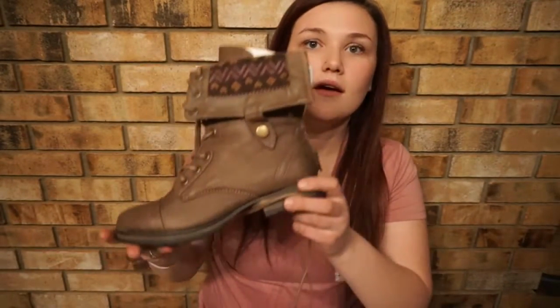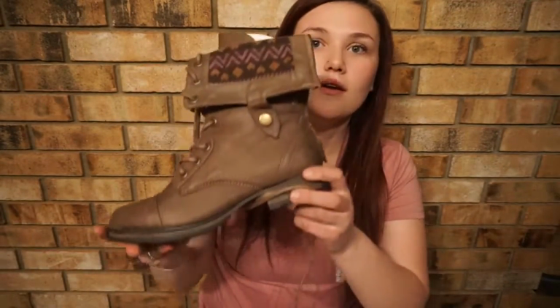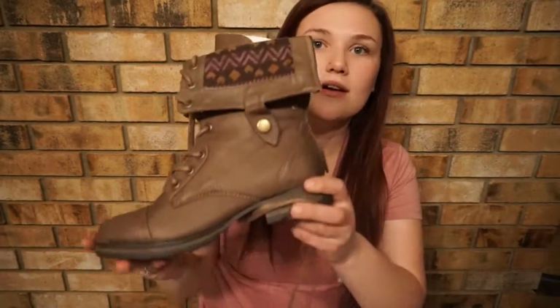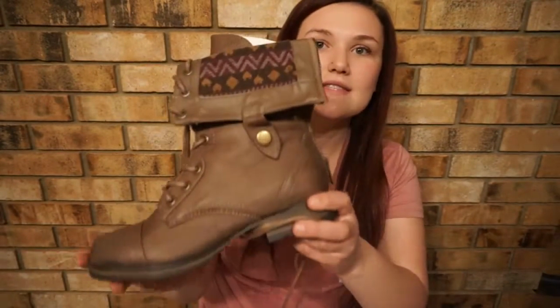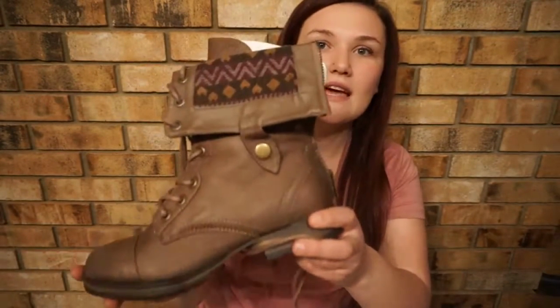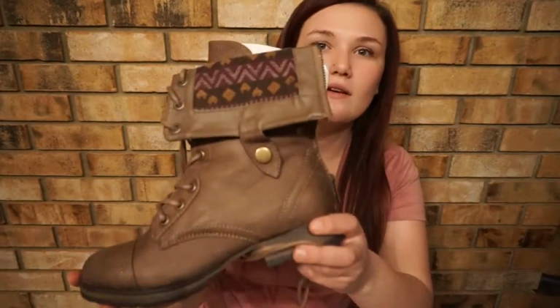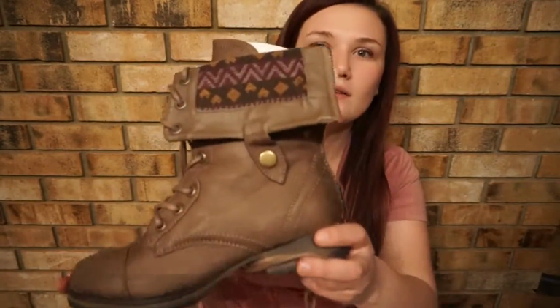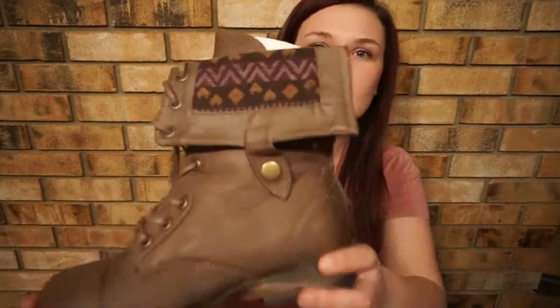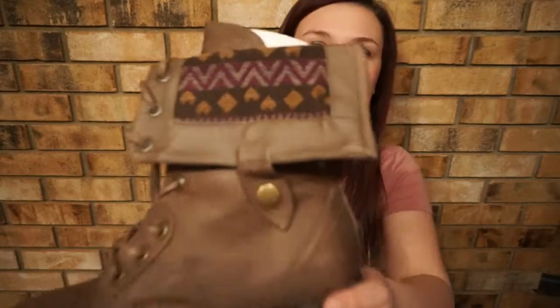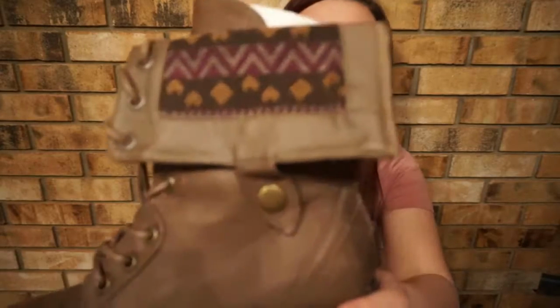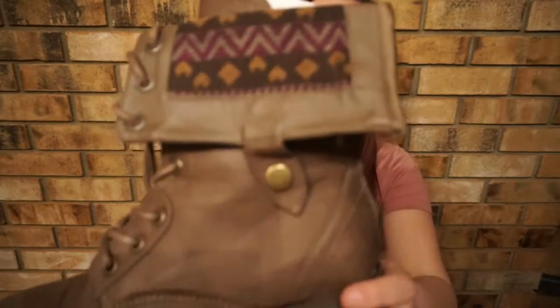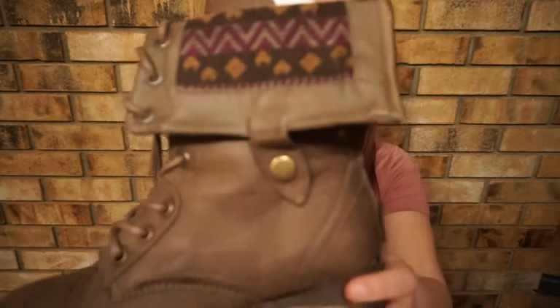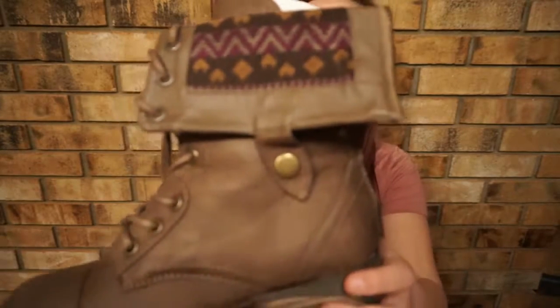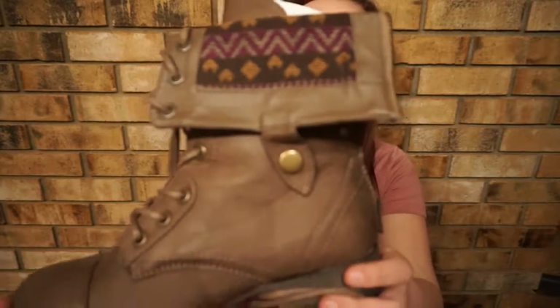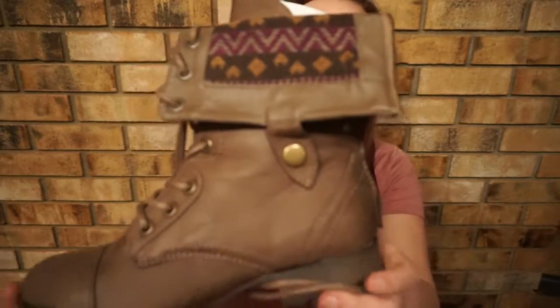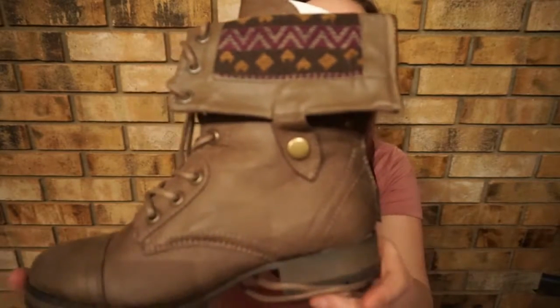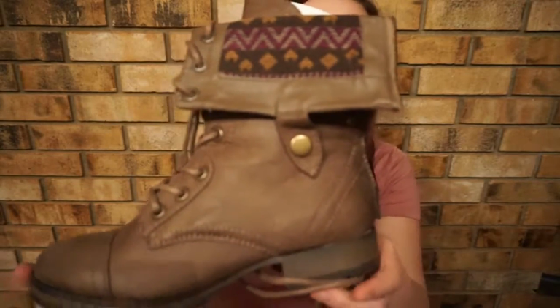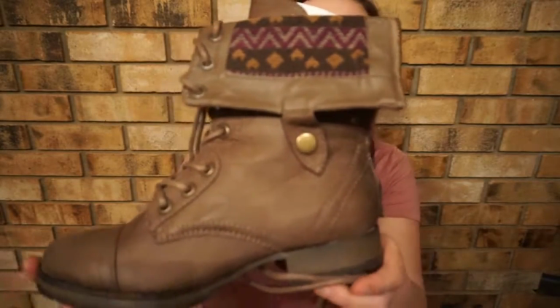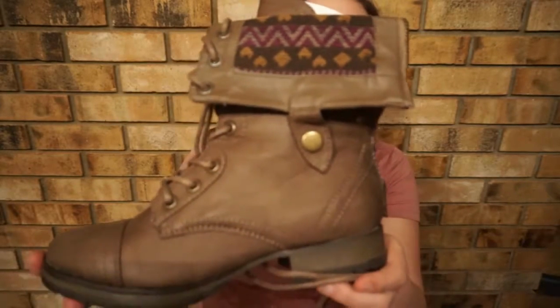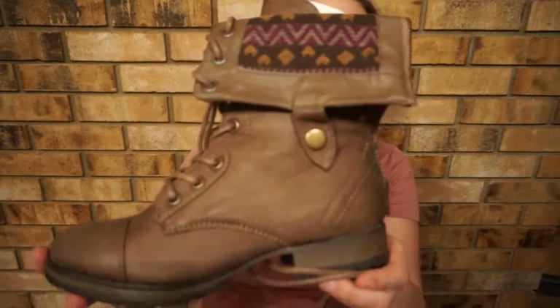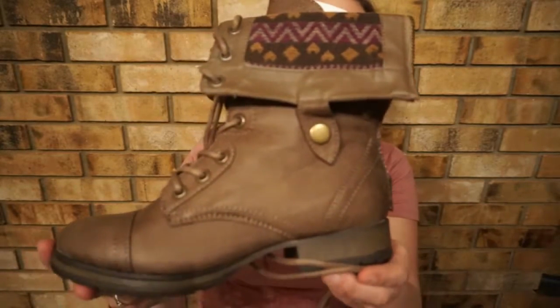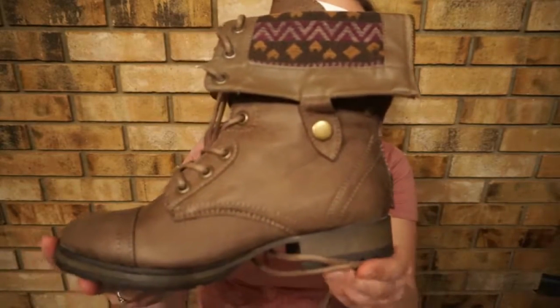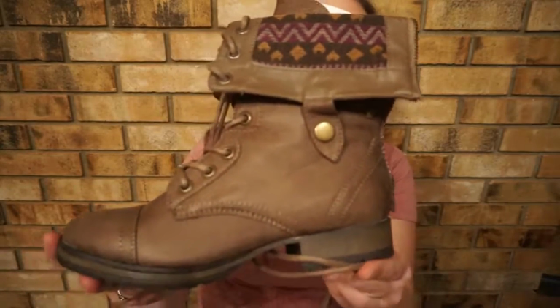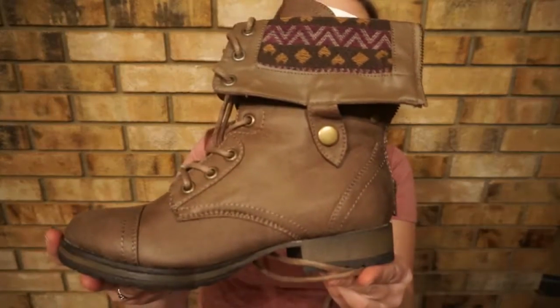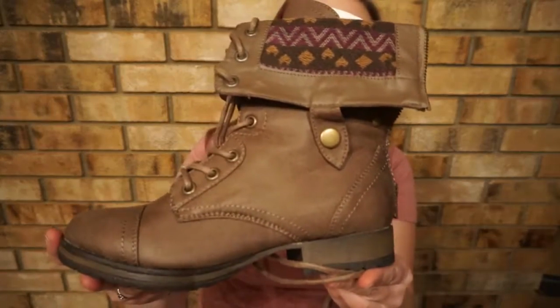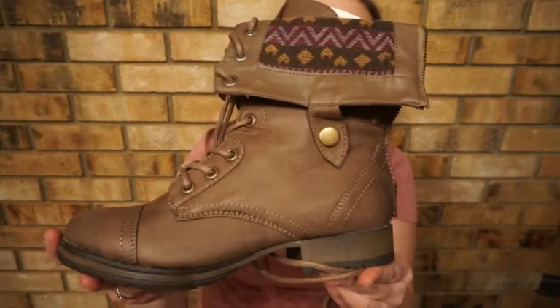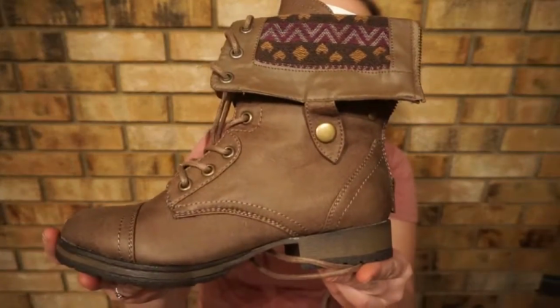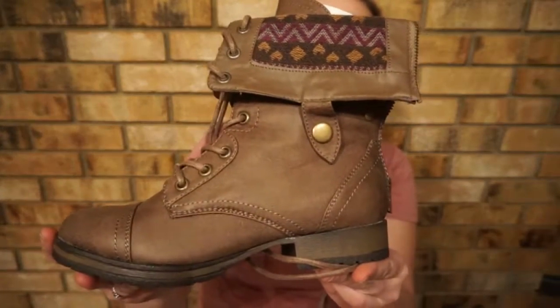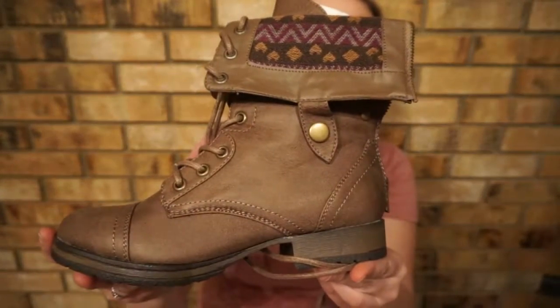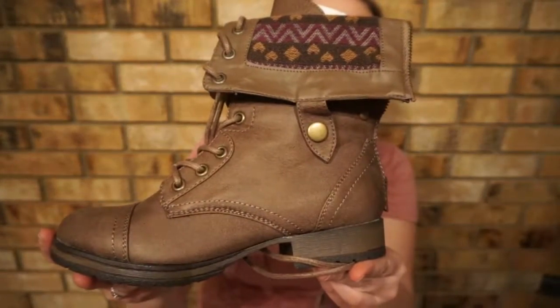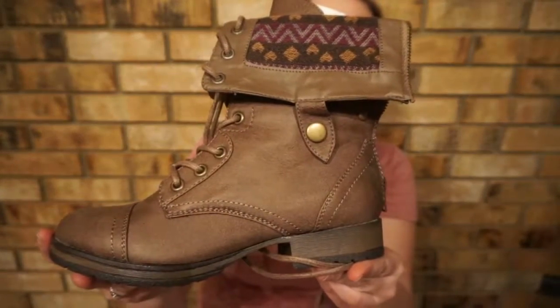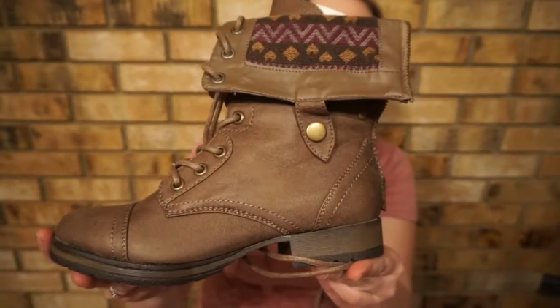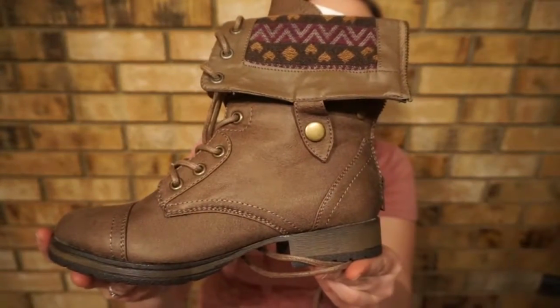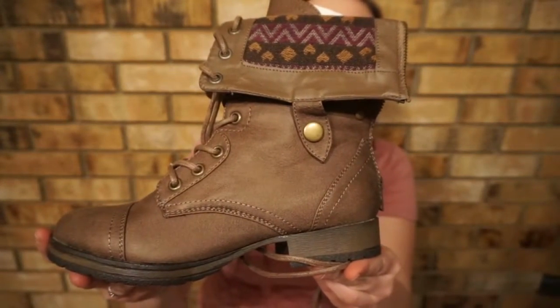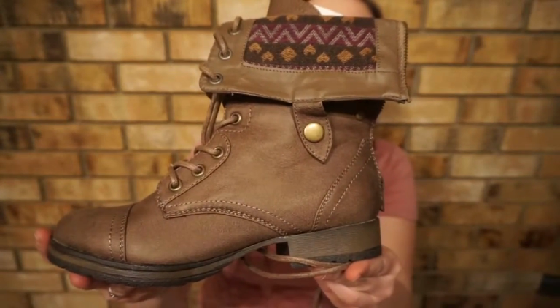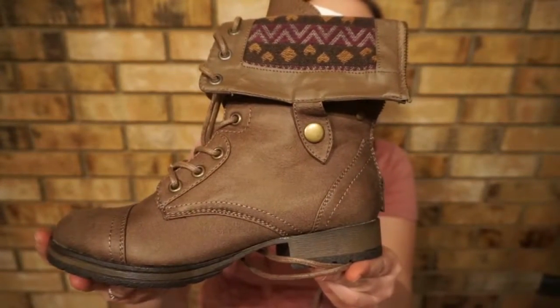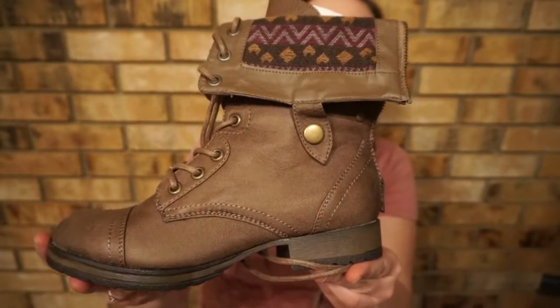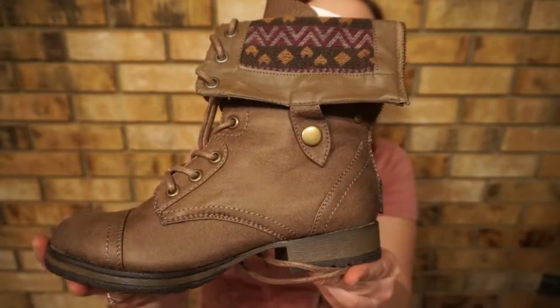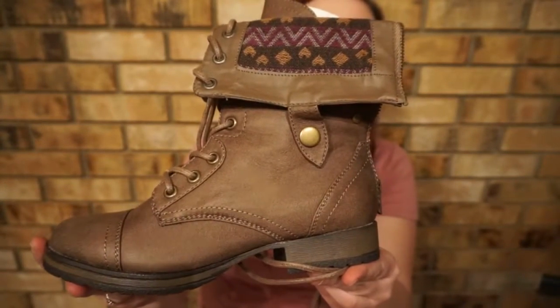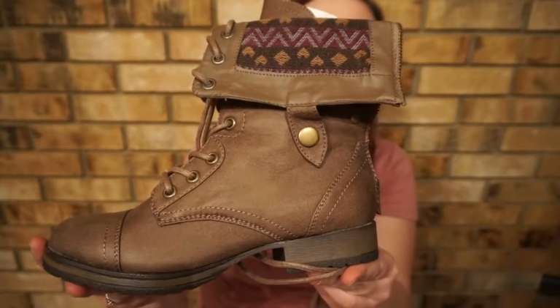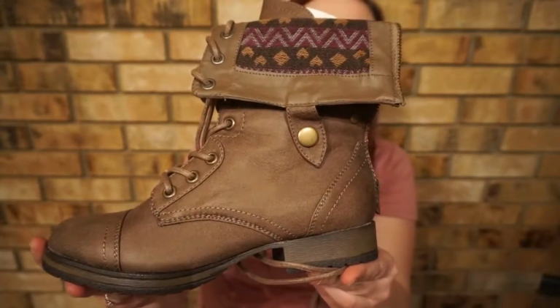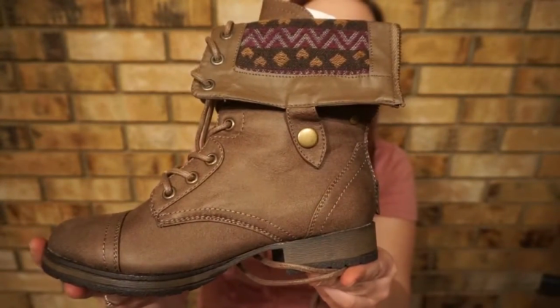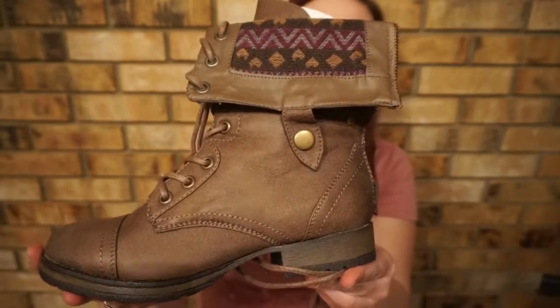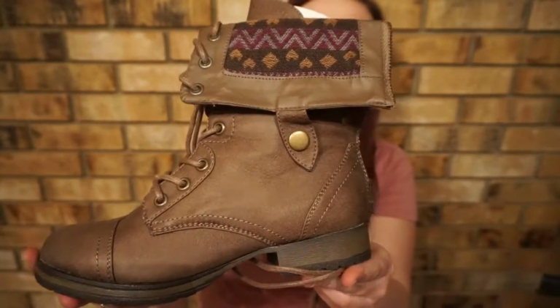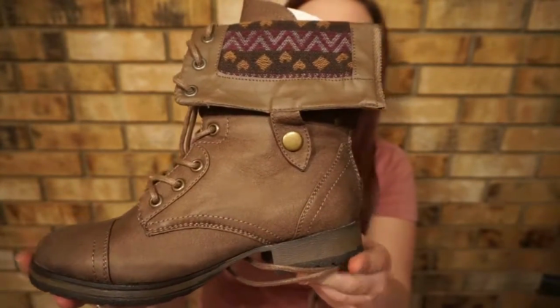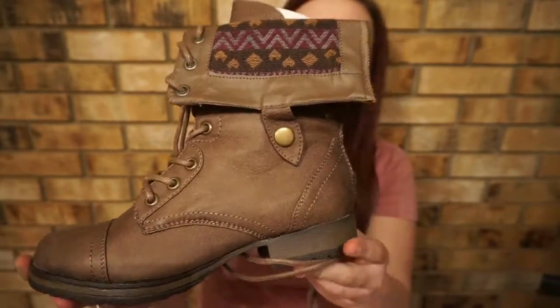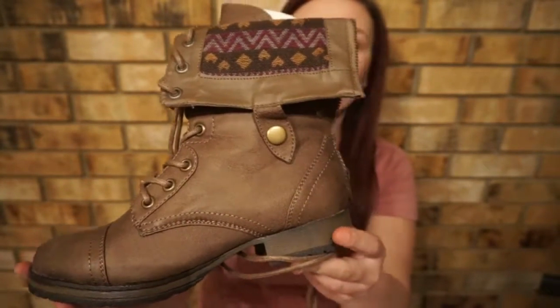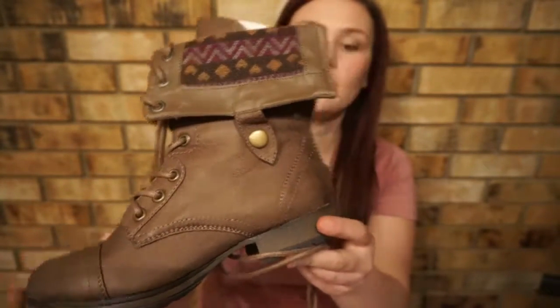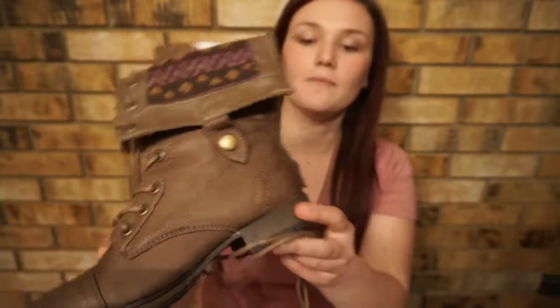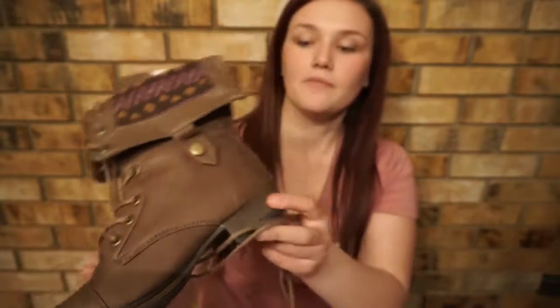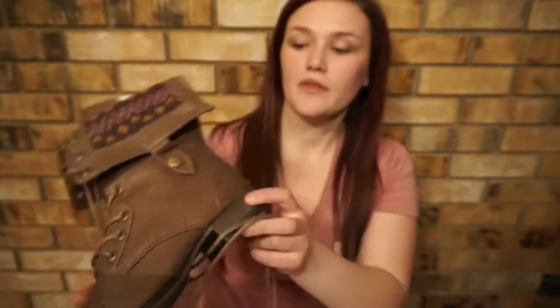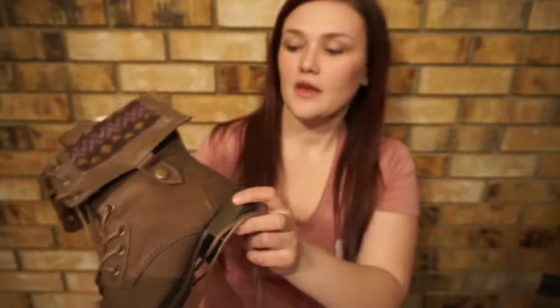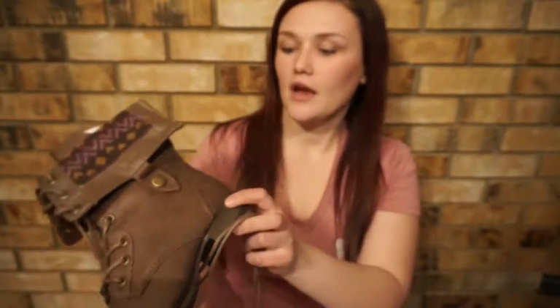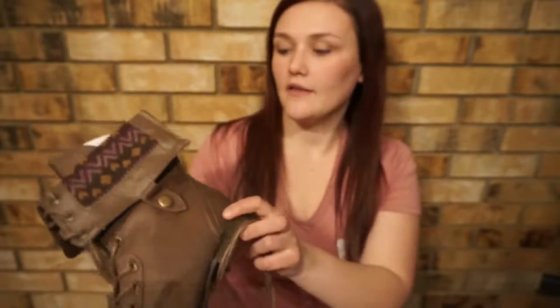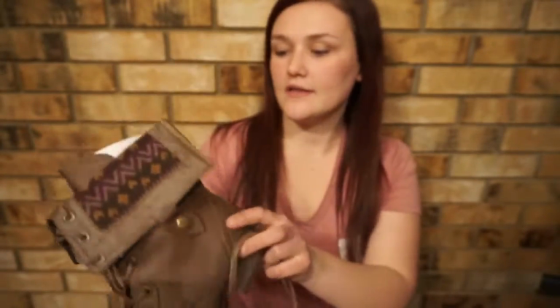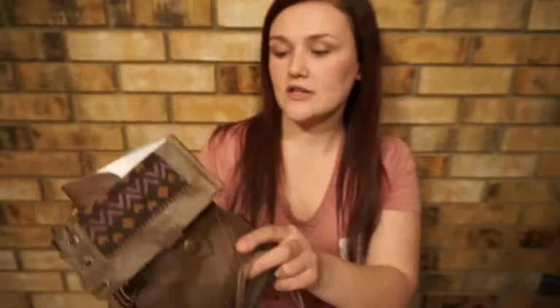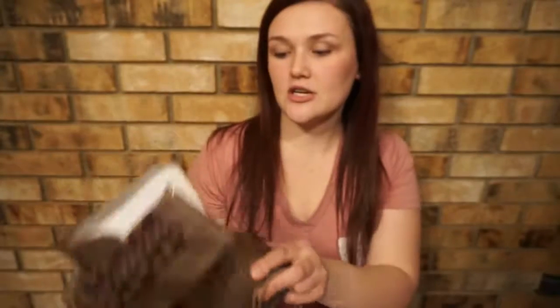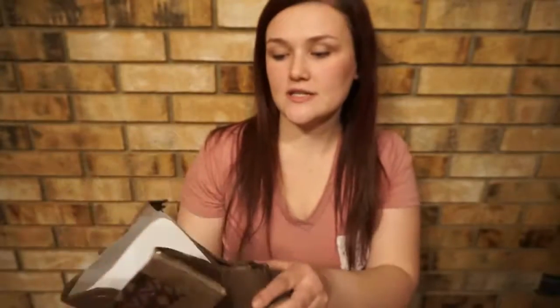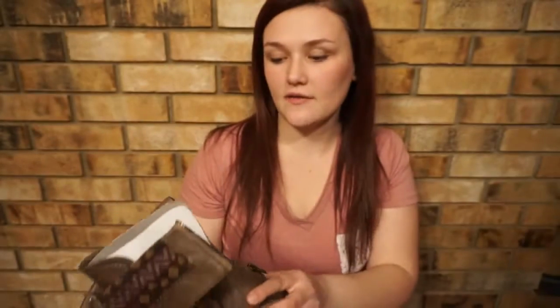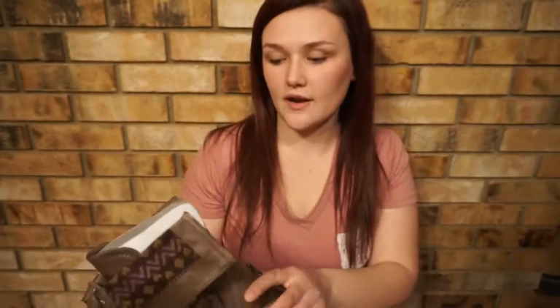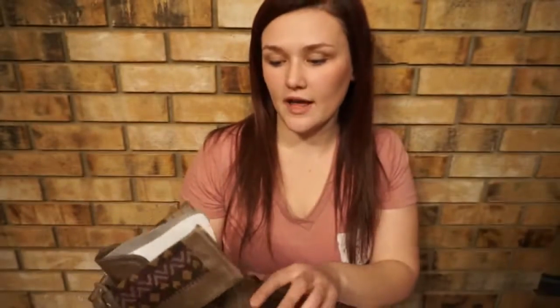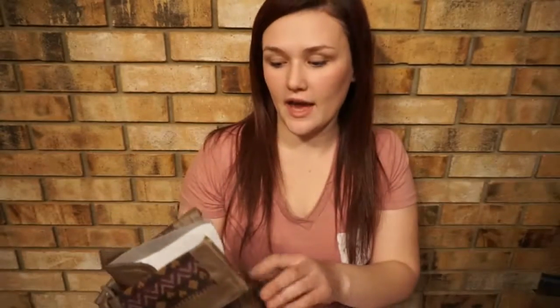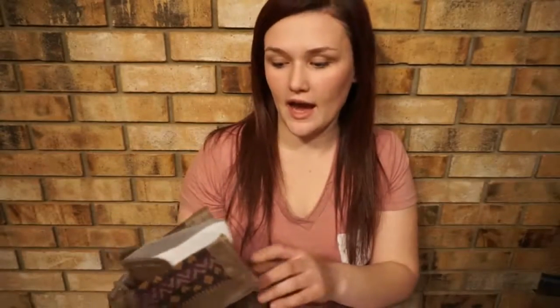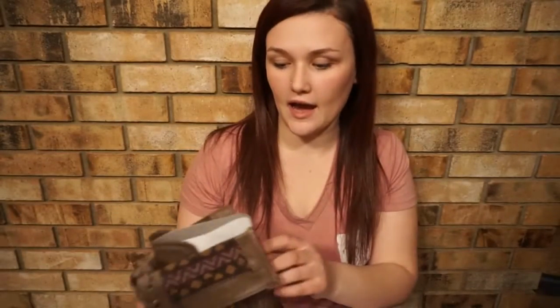You guys can't really tell, but this is what they look like — super, super pretty. And these are a size seven and a half.